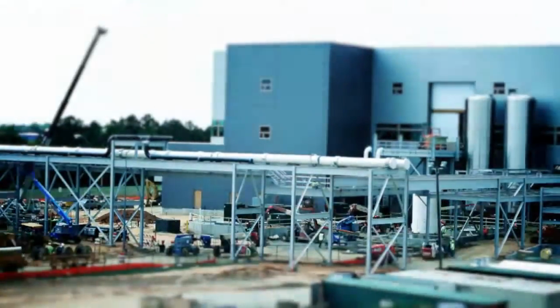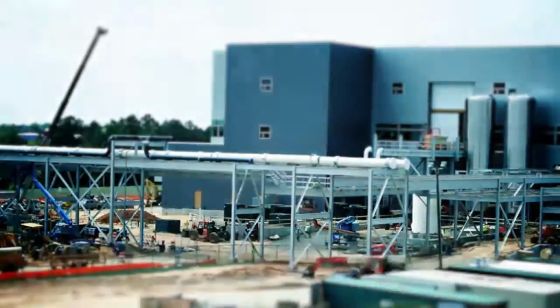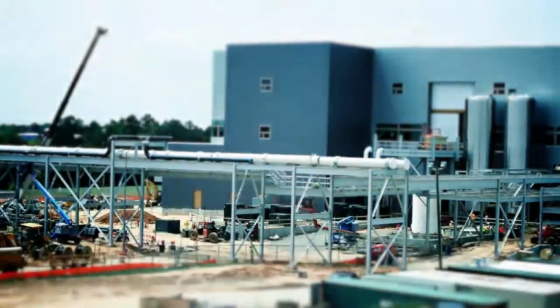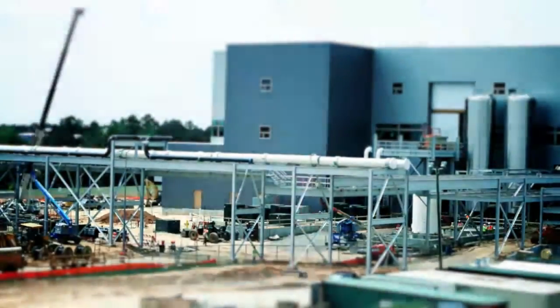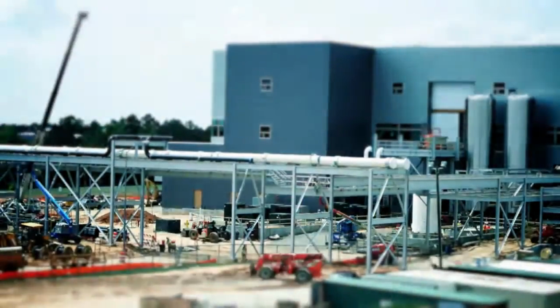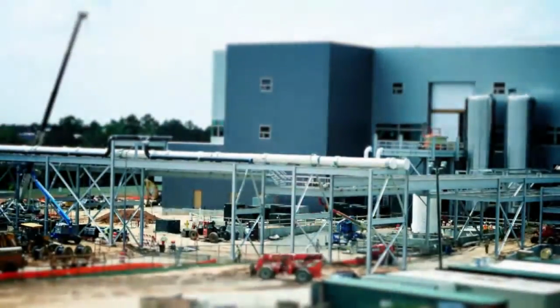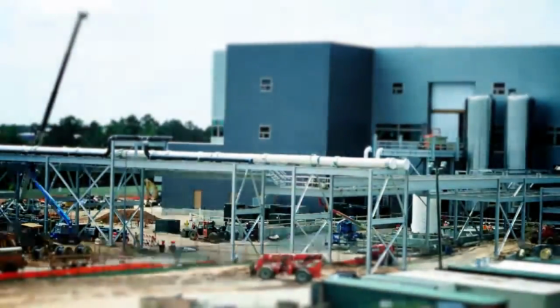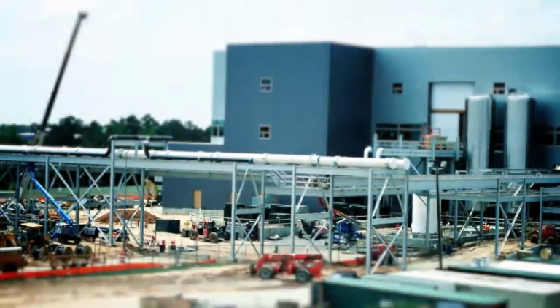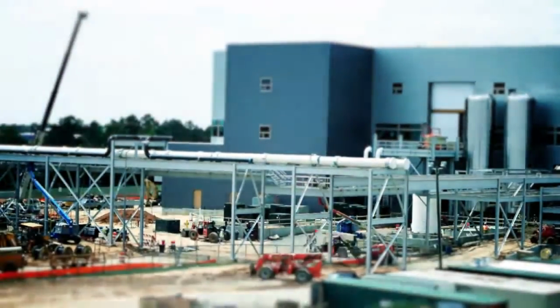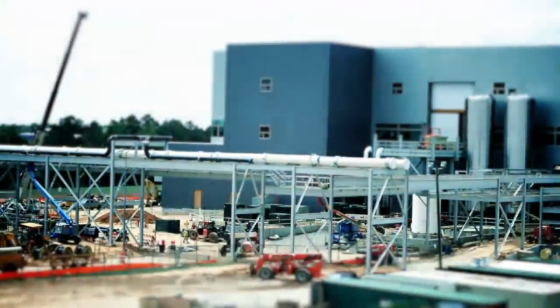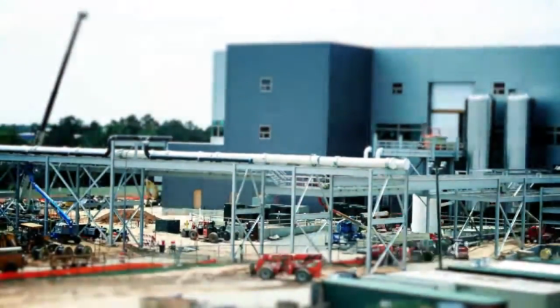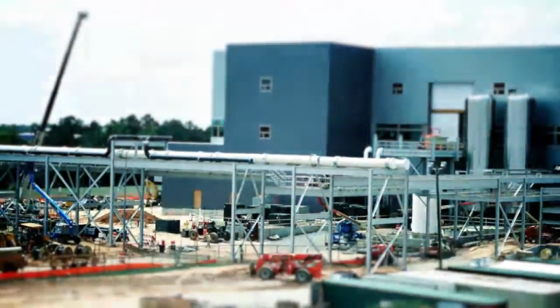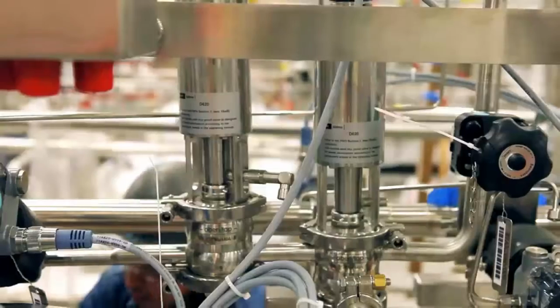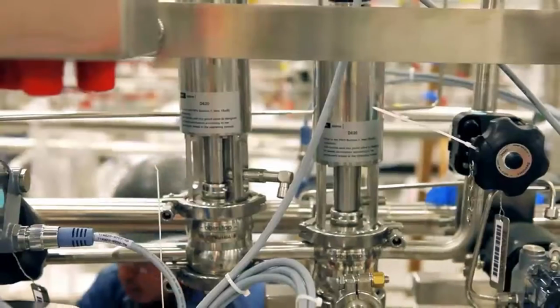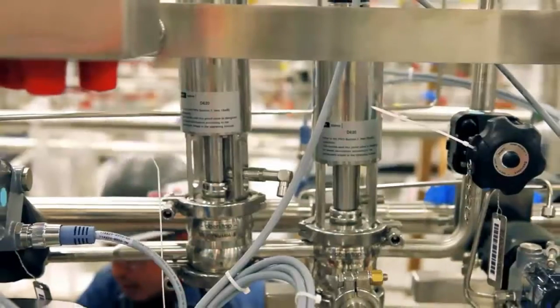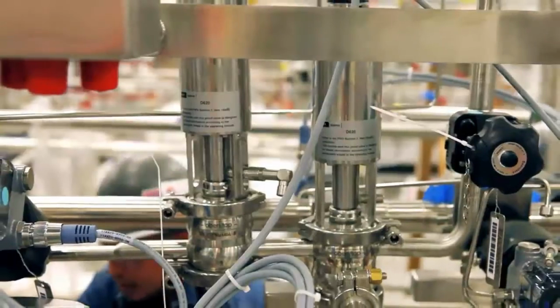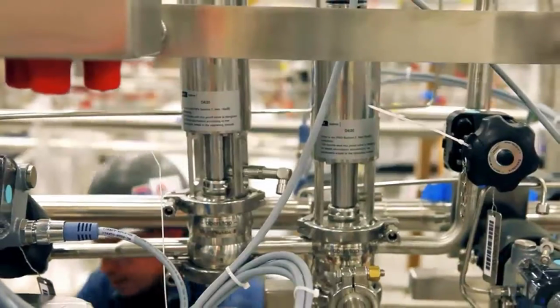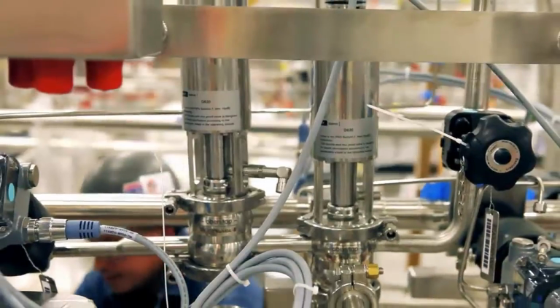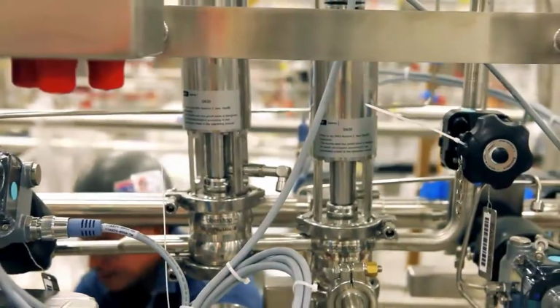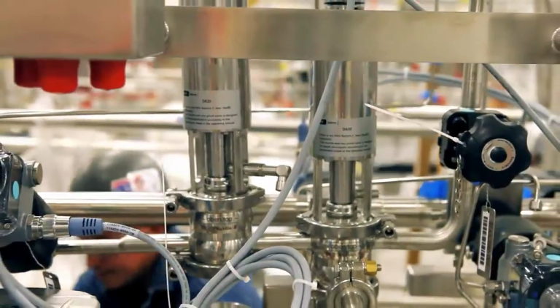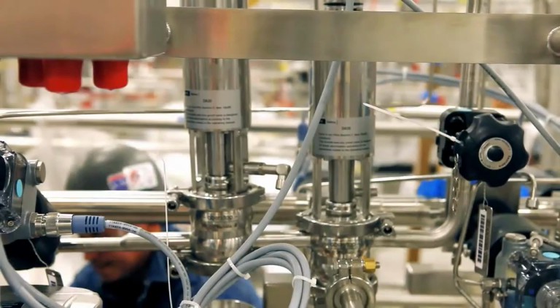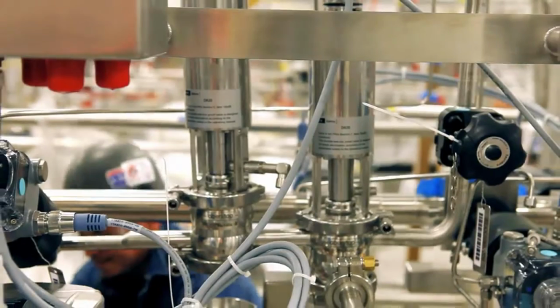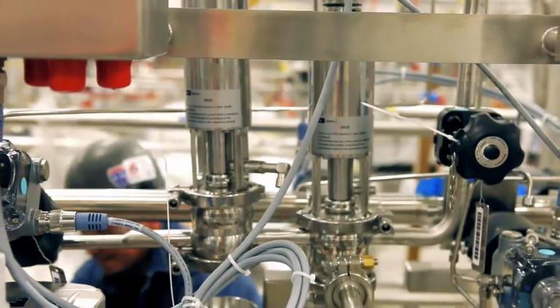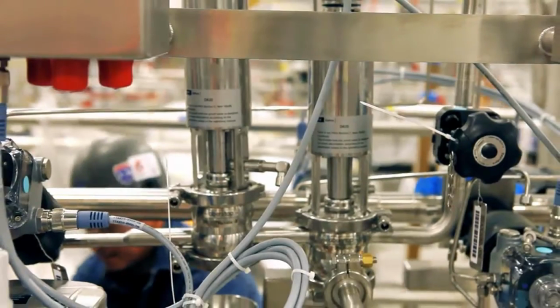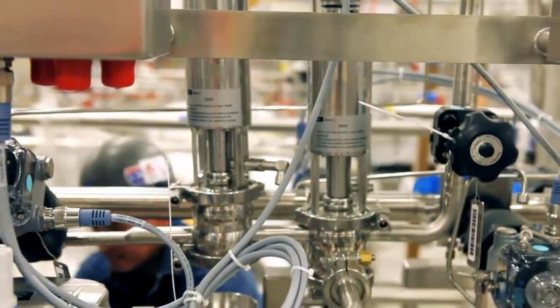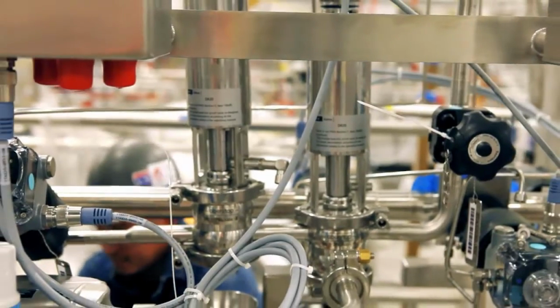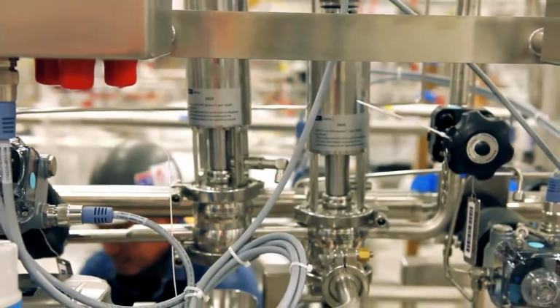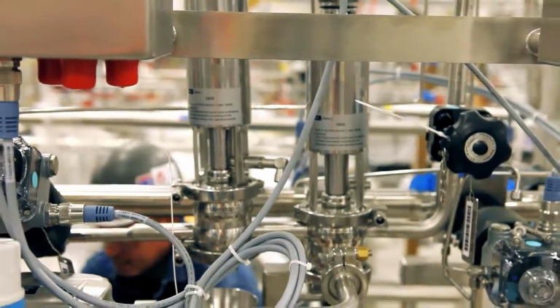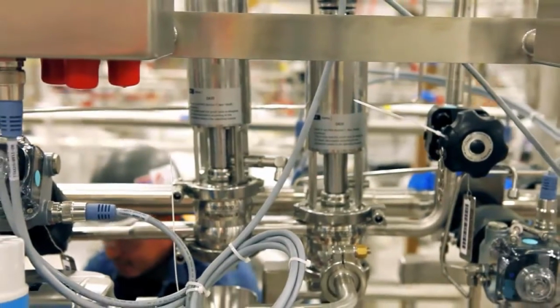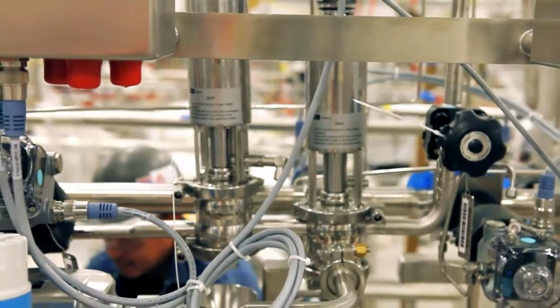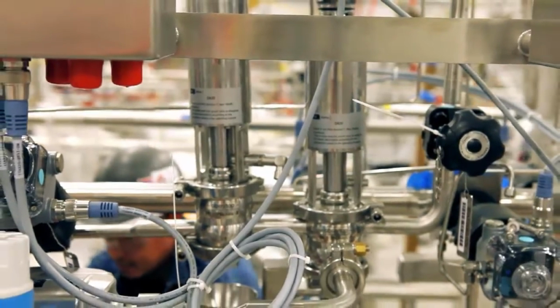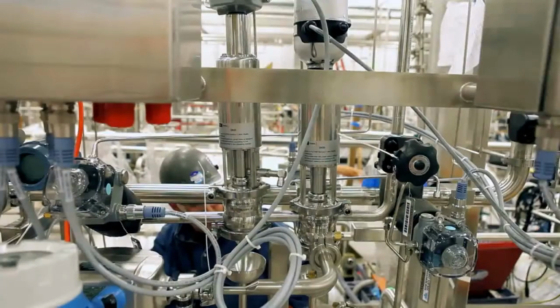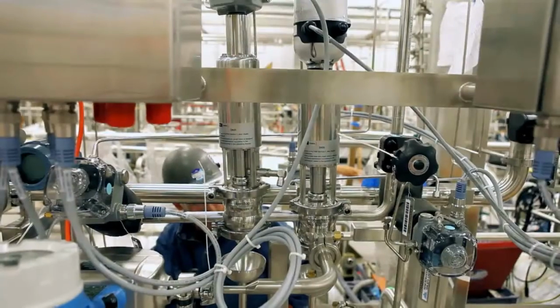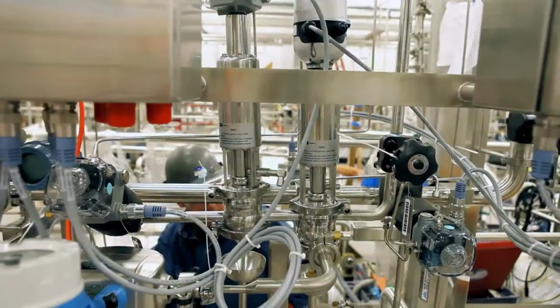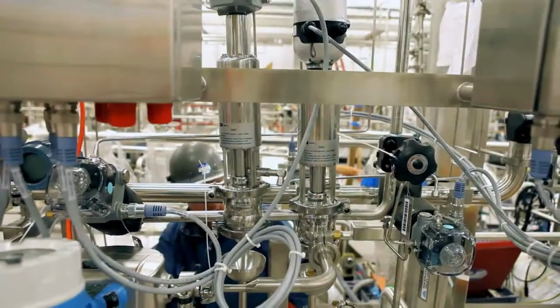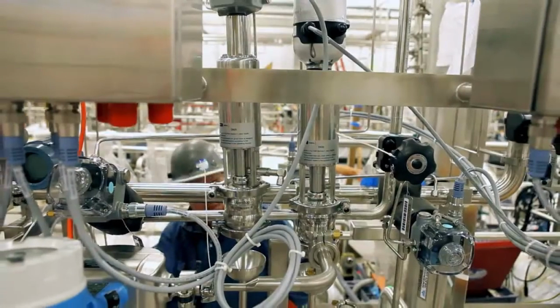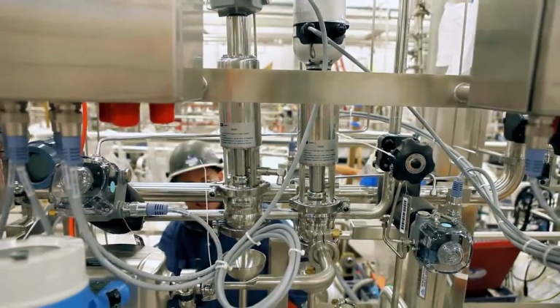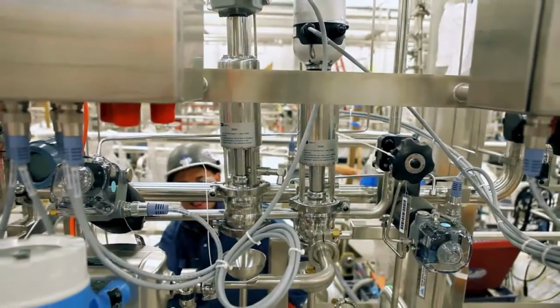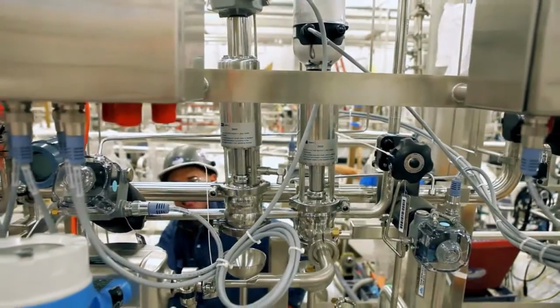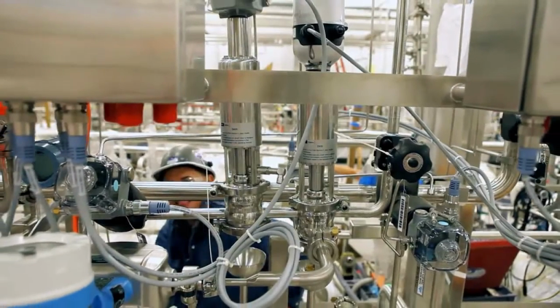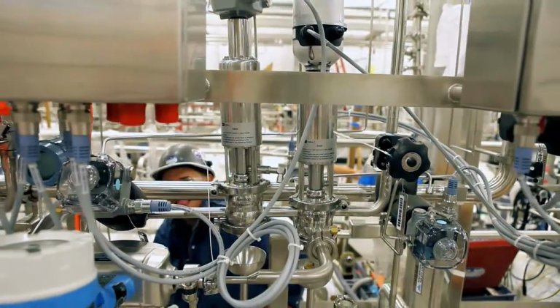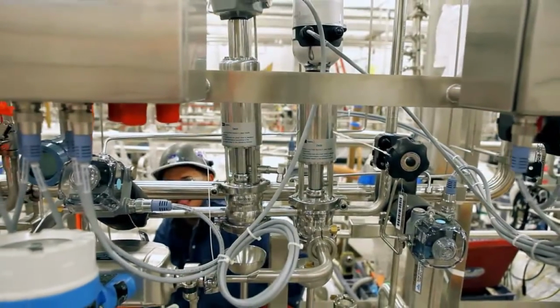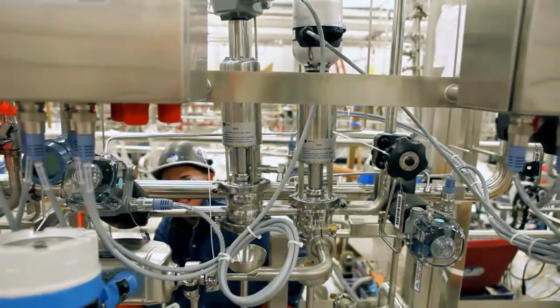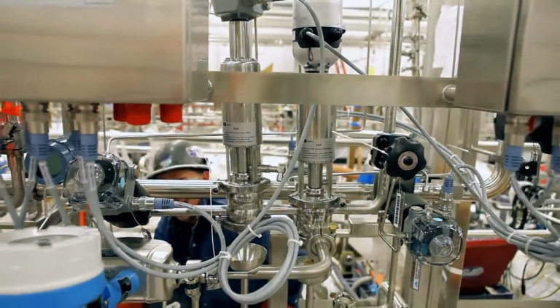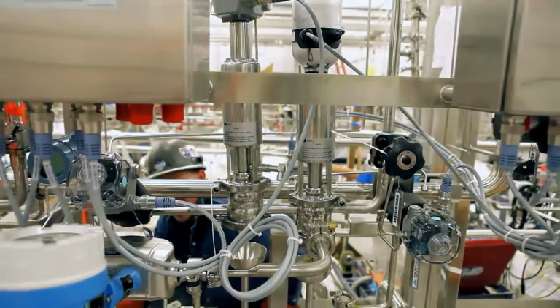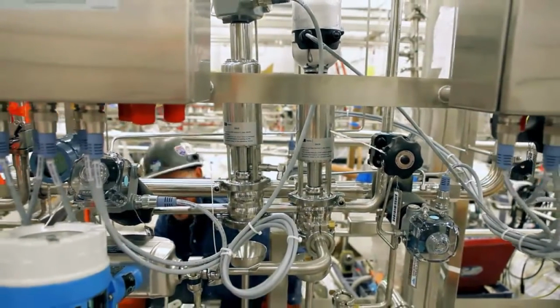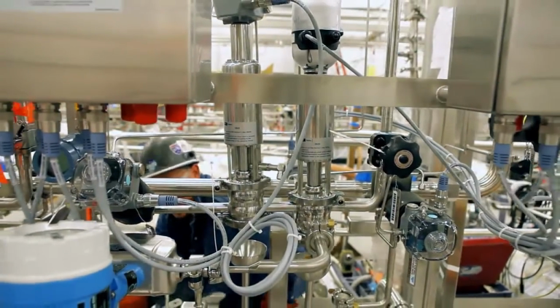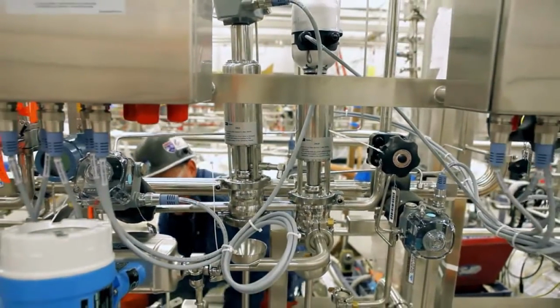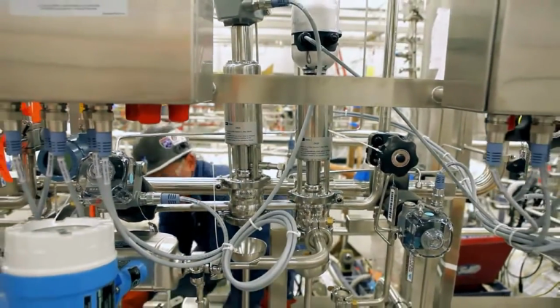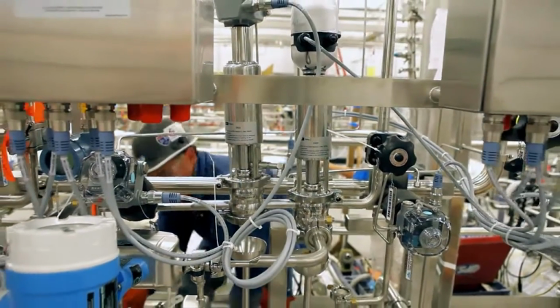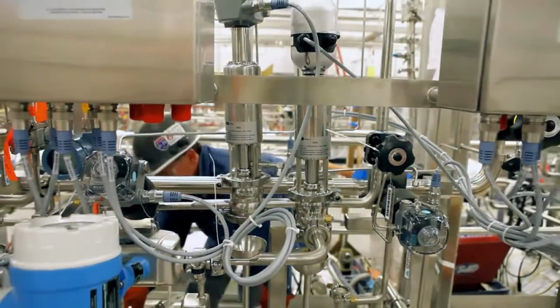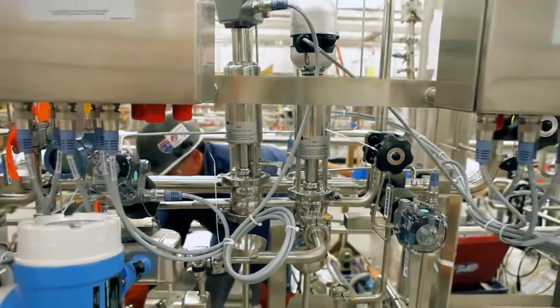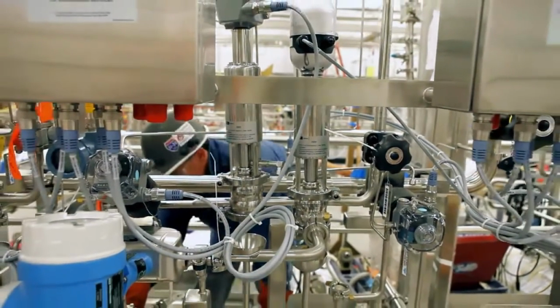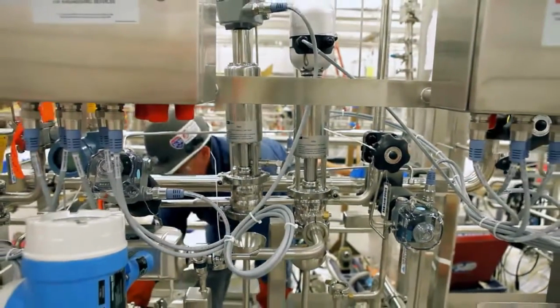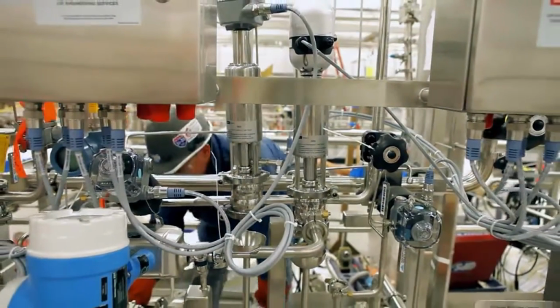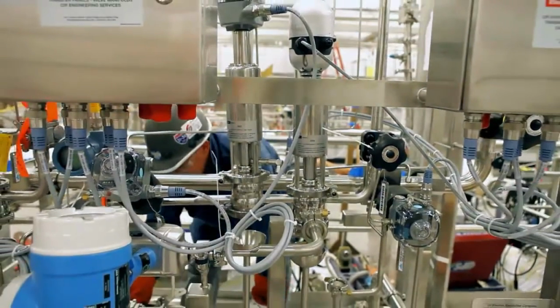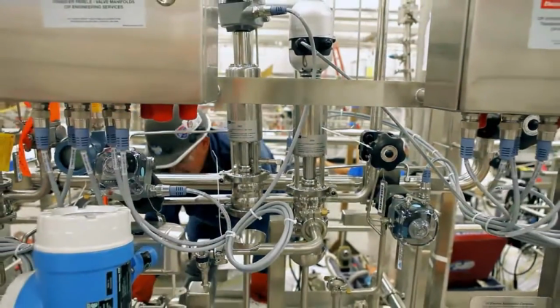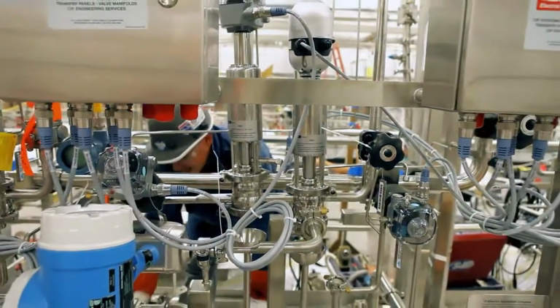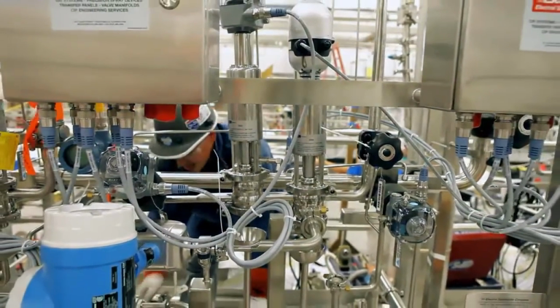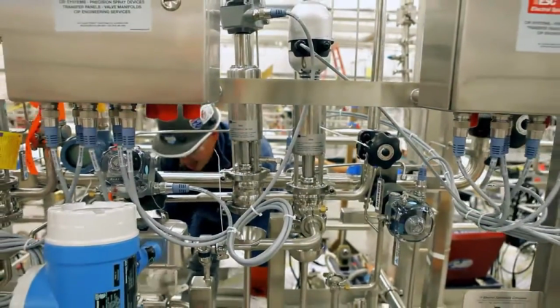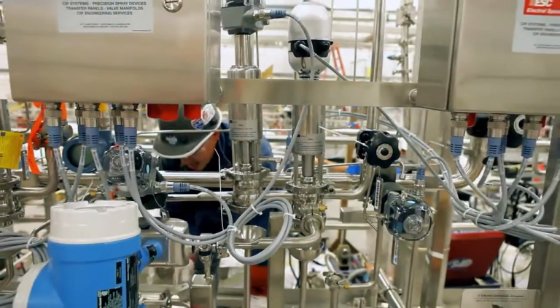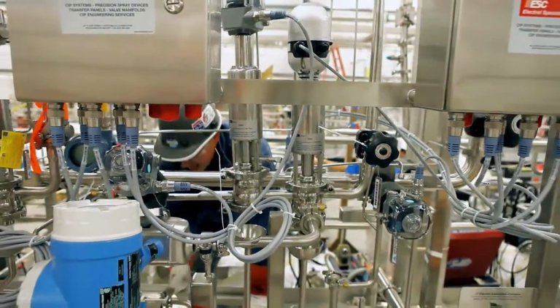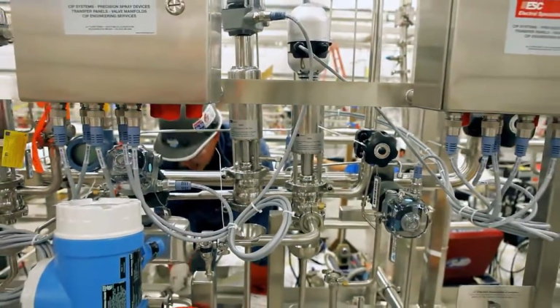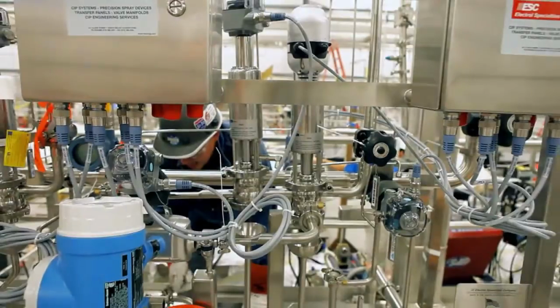Grifols is a leader in the research, development, and production of critical care treatments for people with rare, chronic, and often life-threatening conditions.